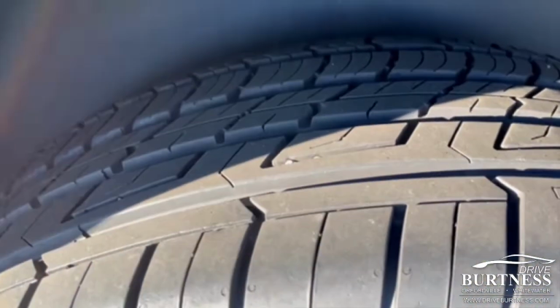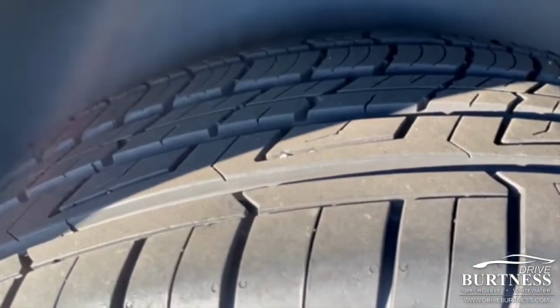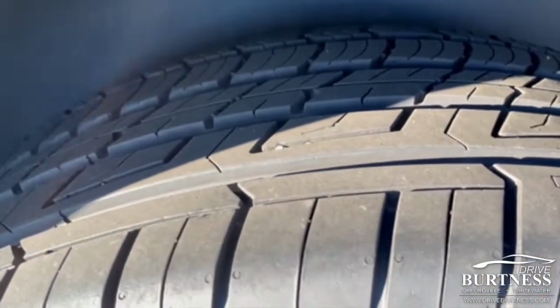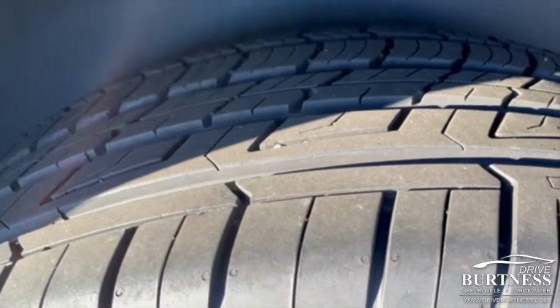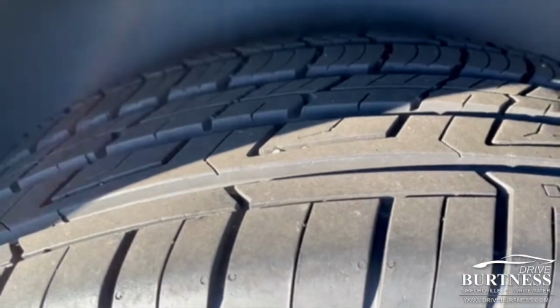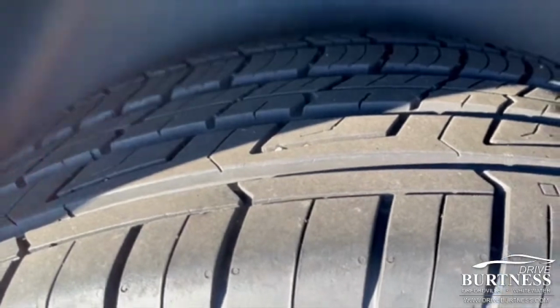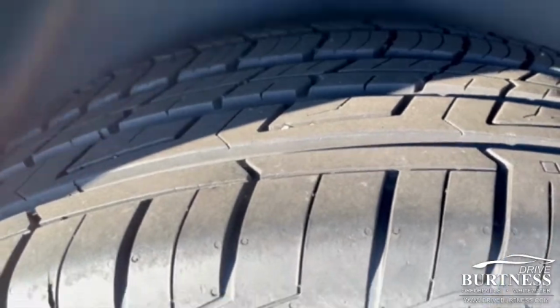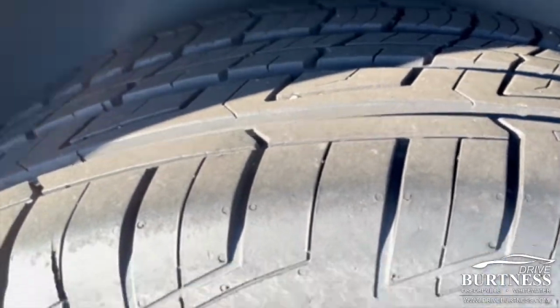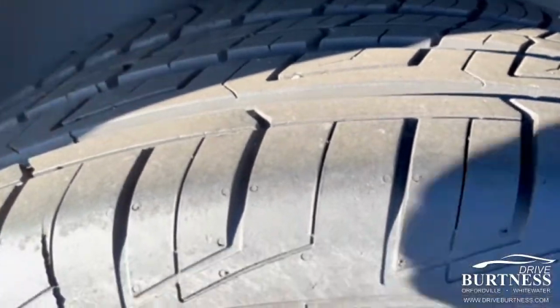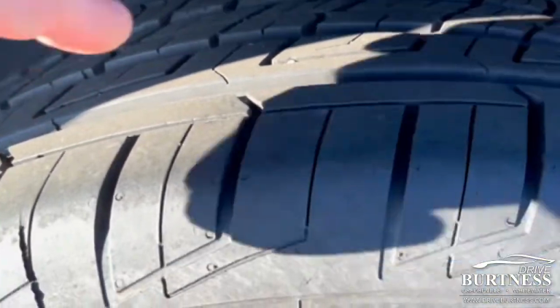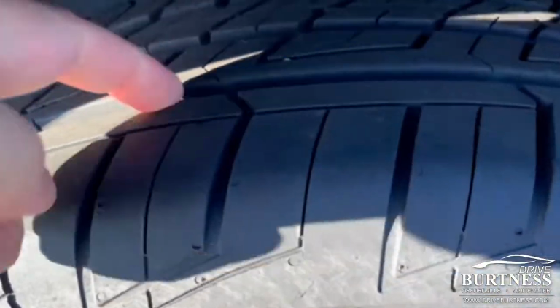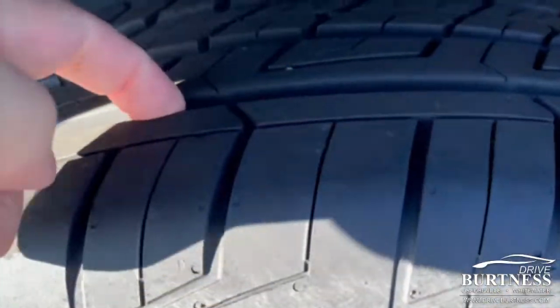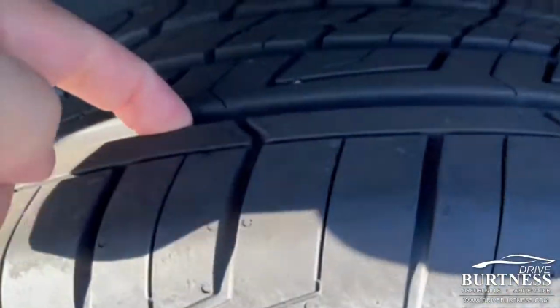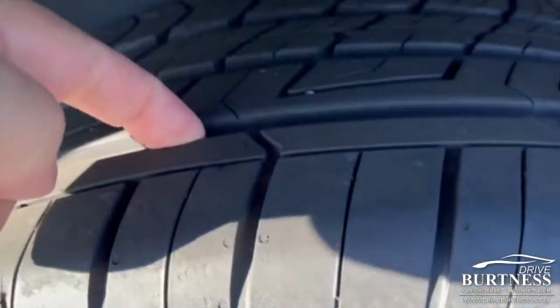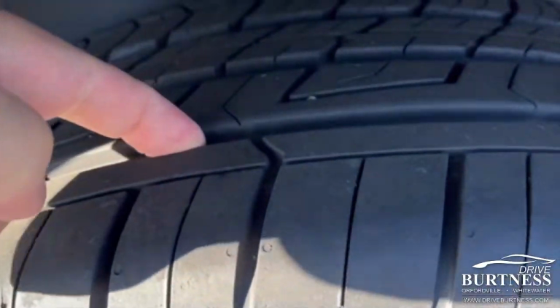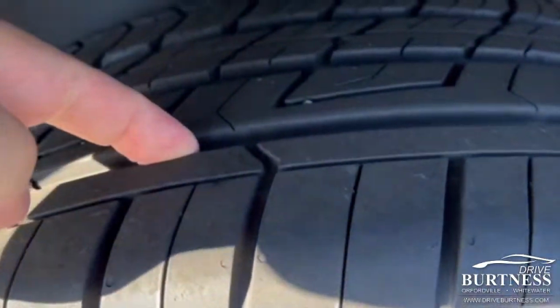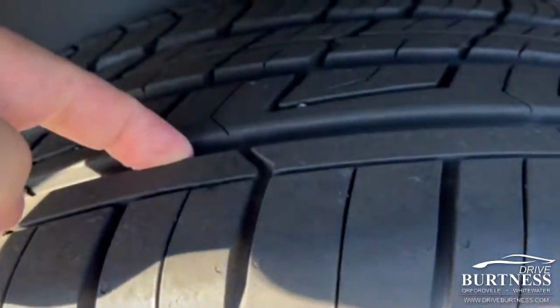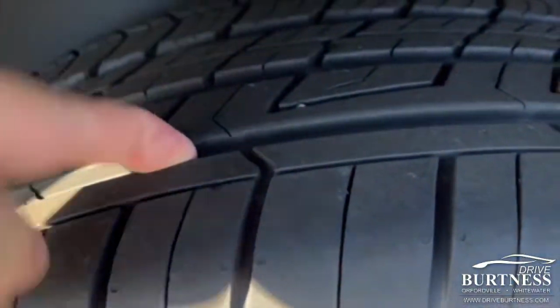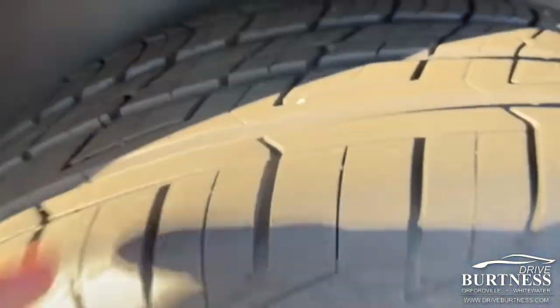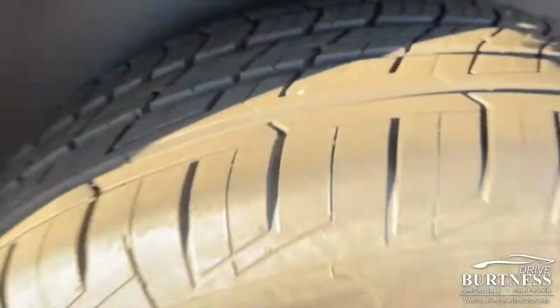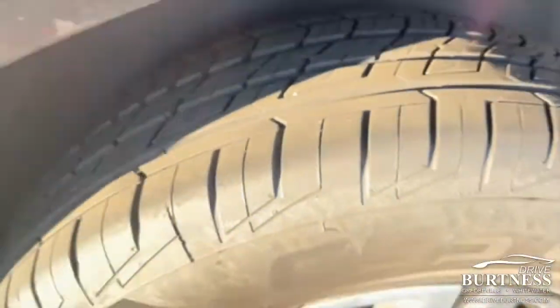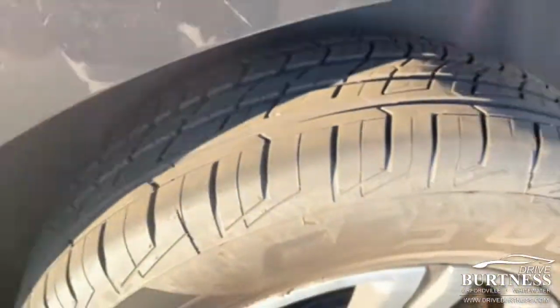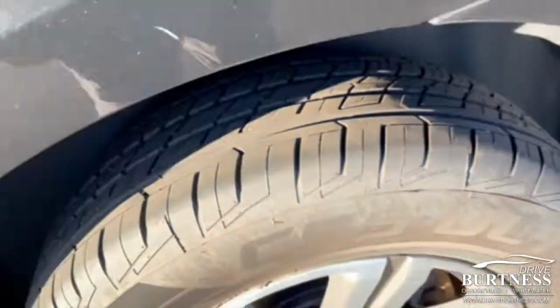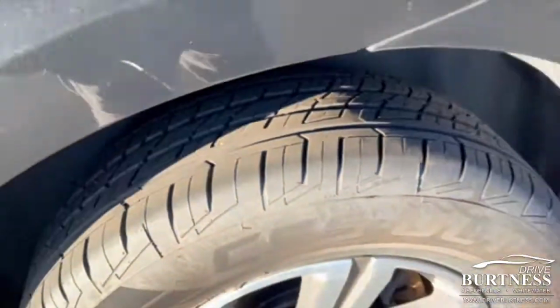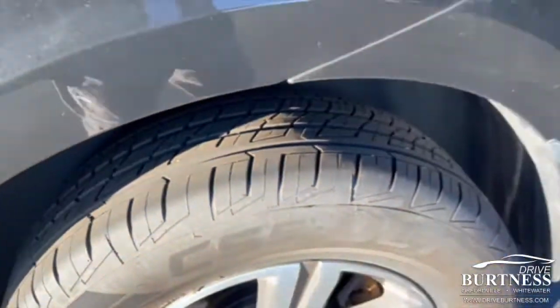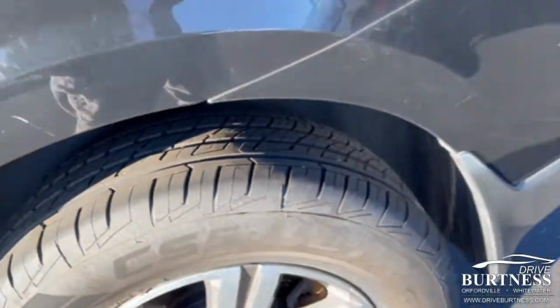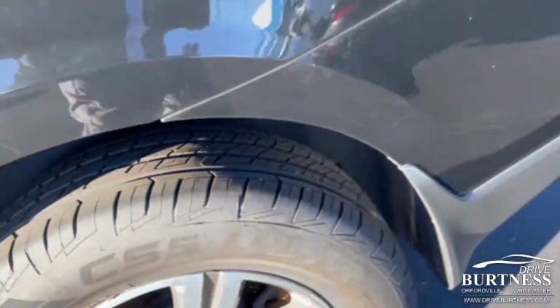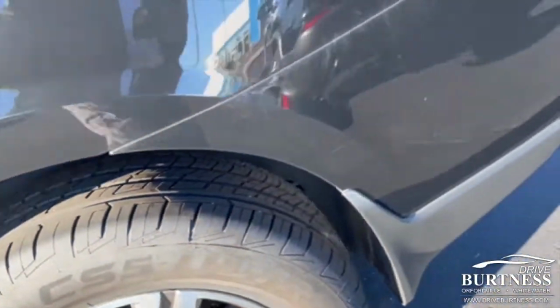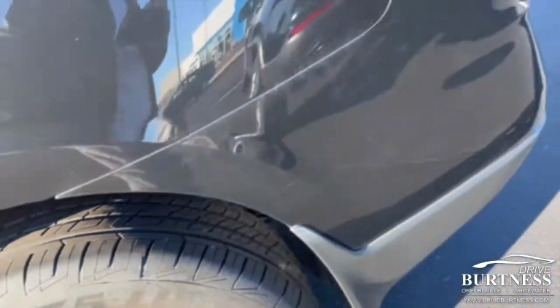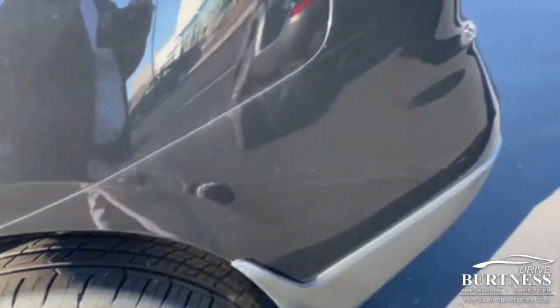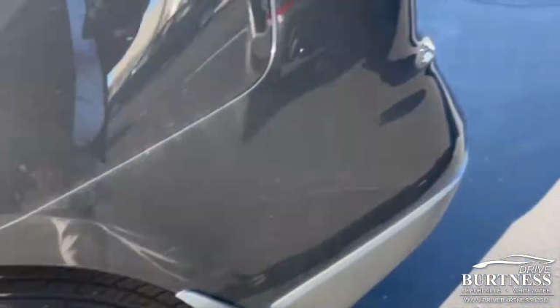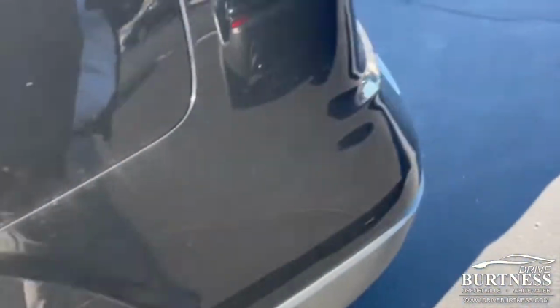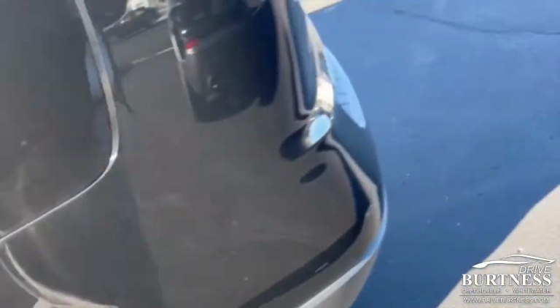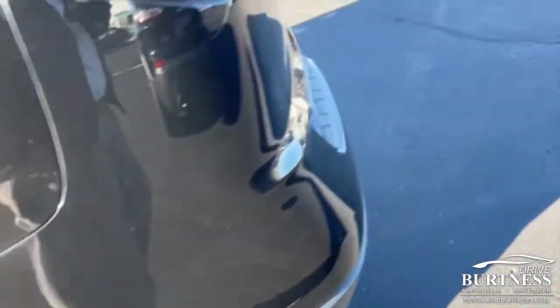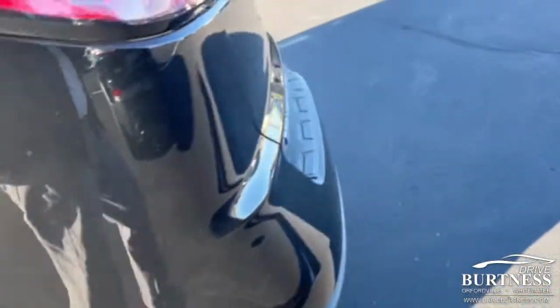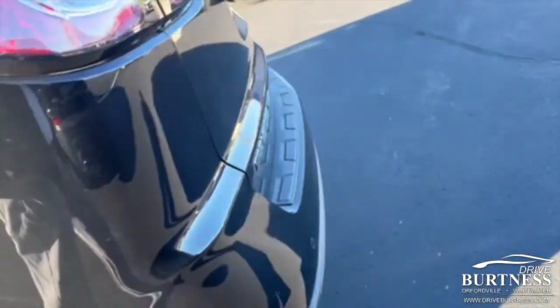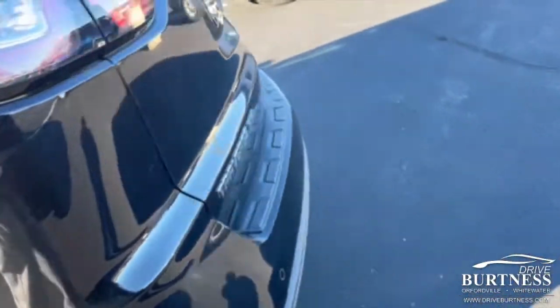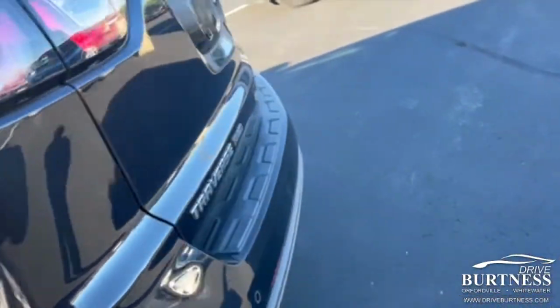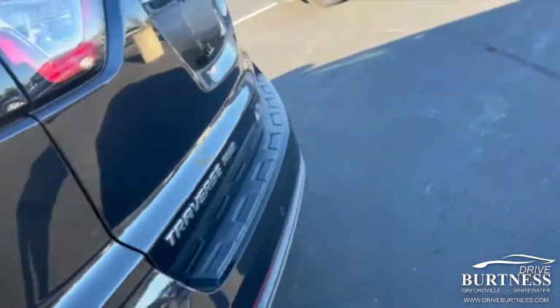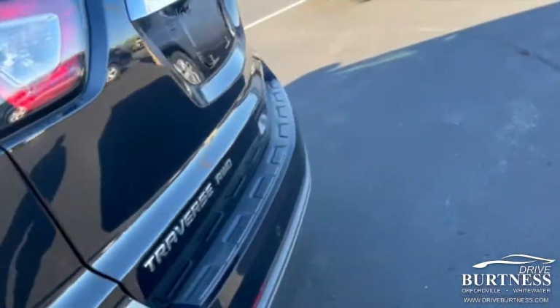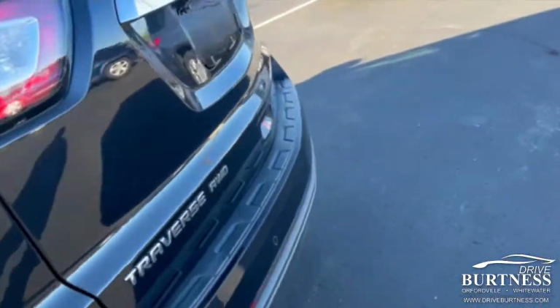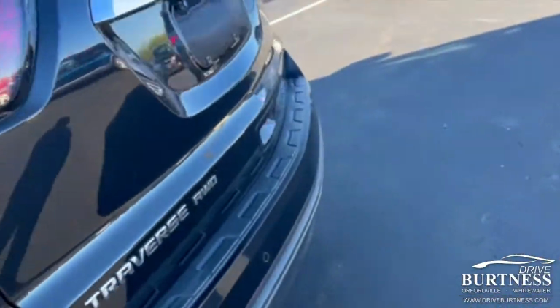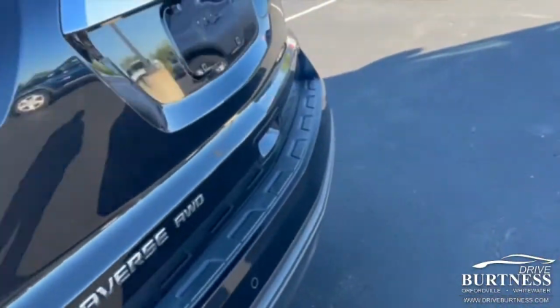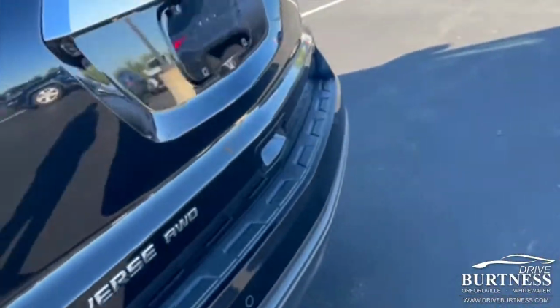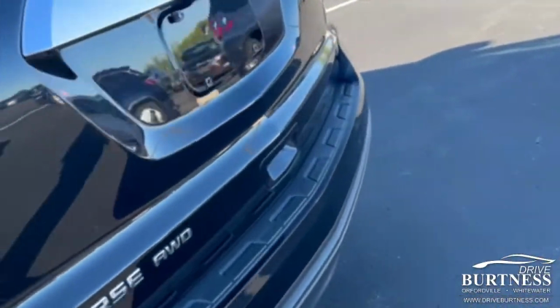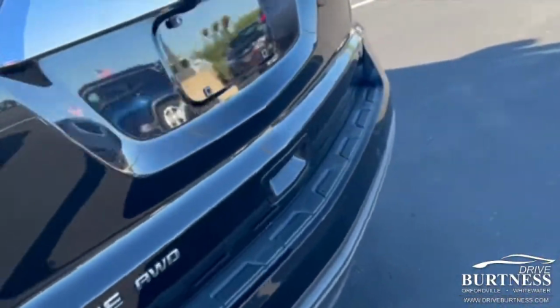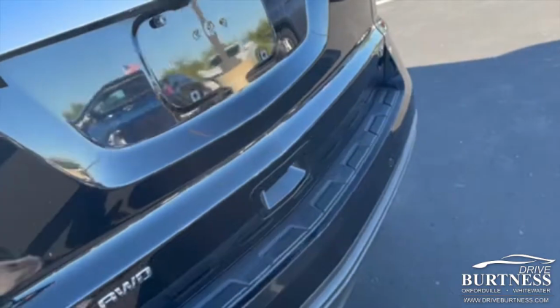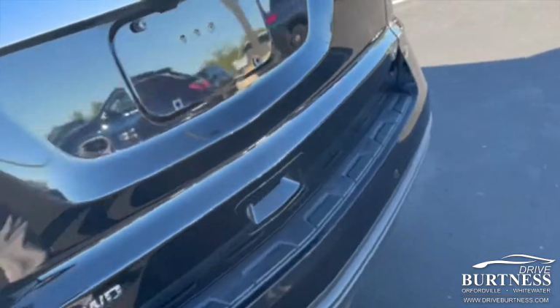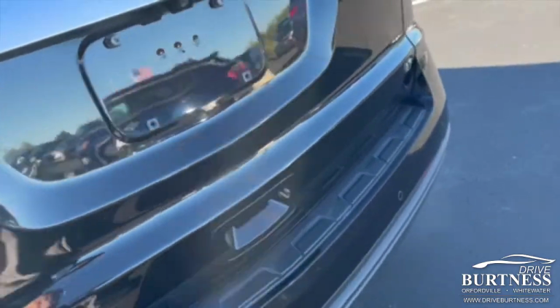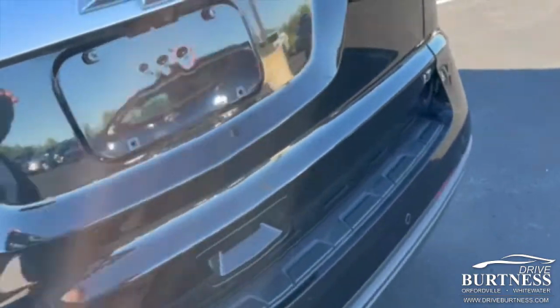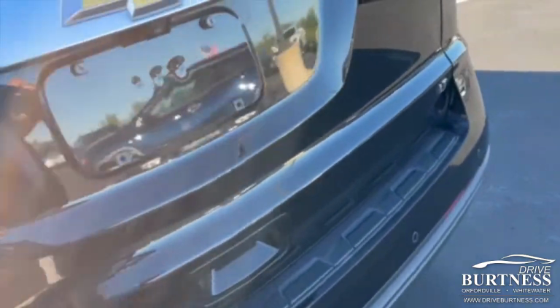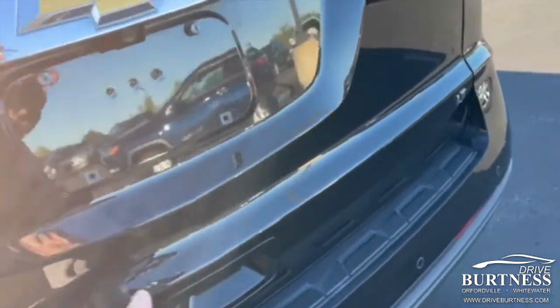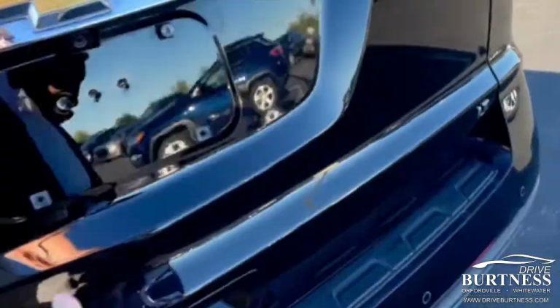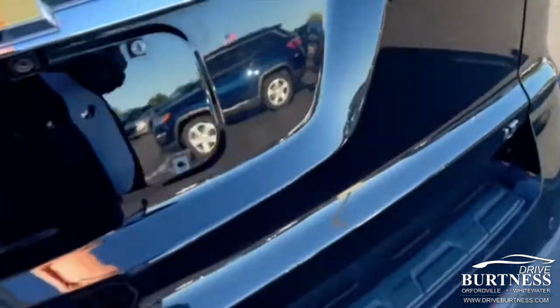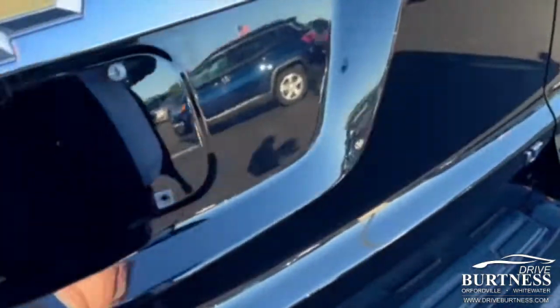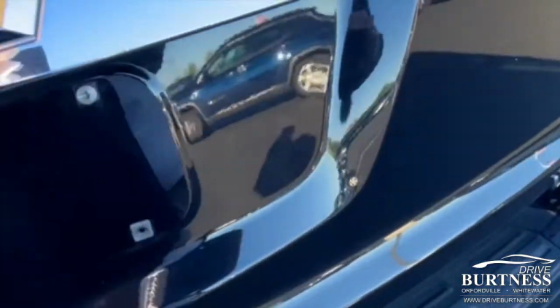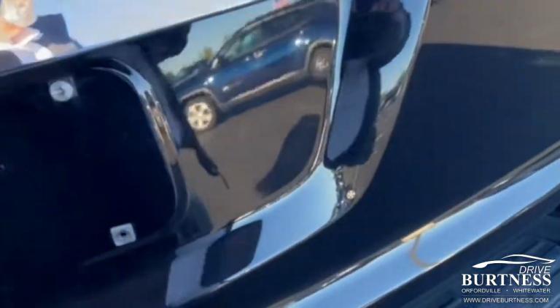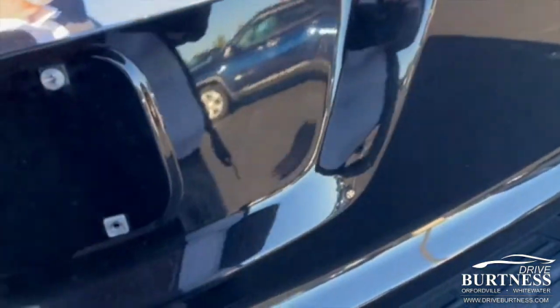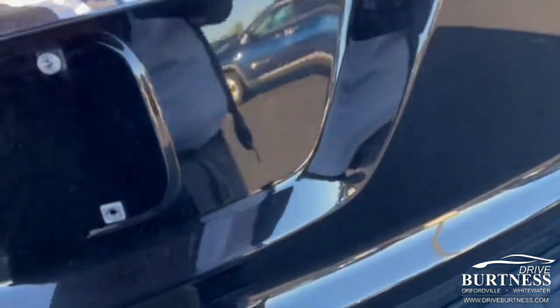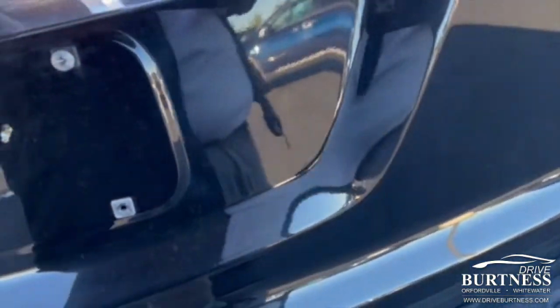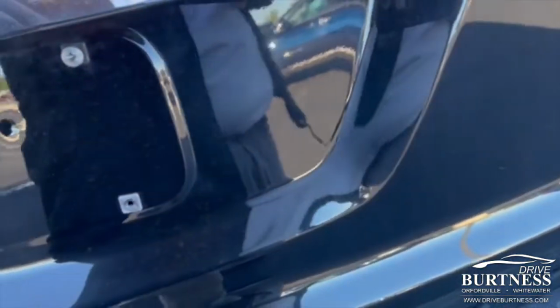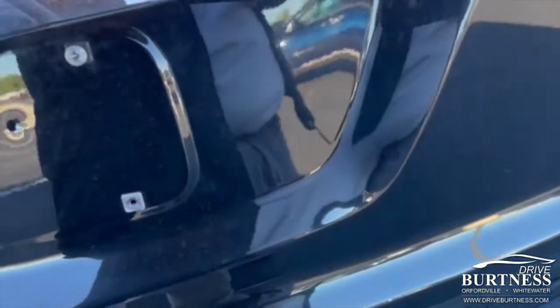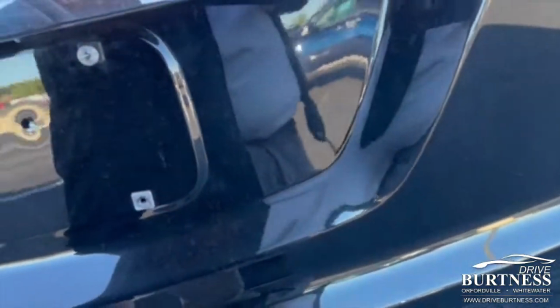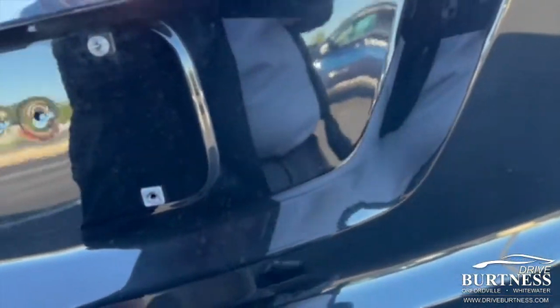Tires — real good tires on this thing, very close to new. All-wheel drive LT.